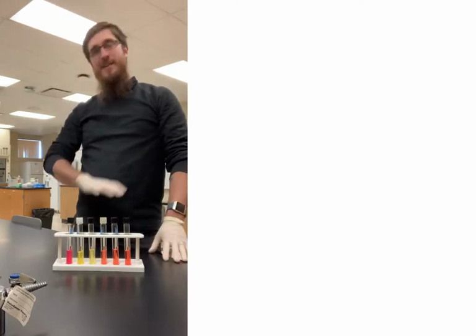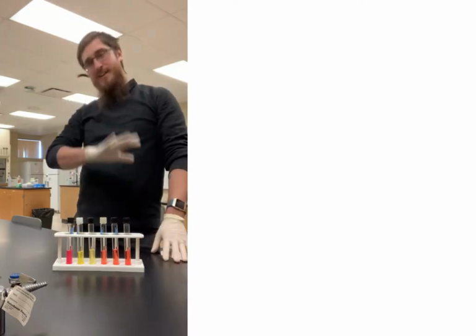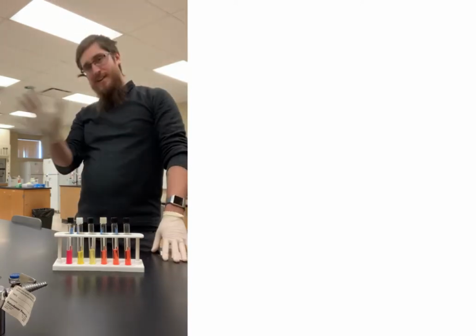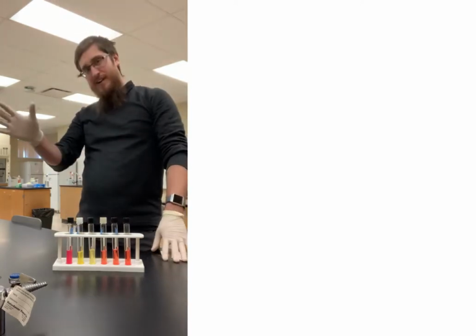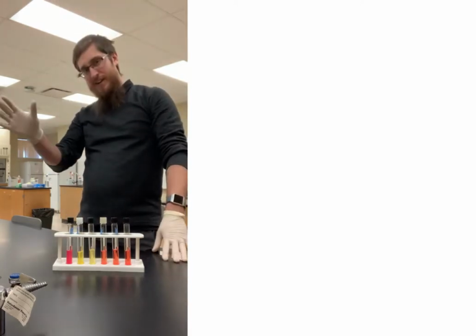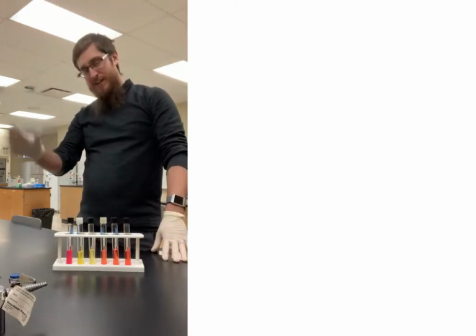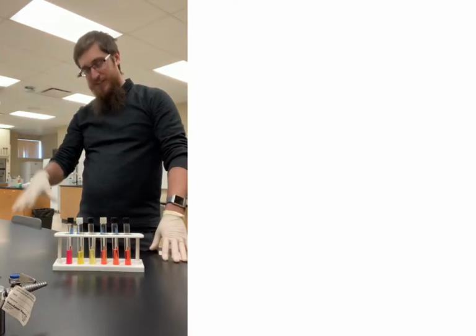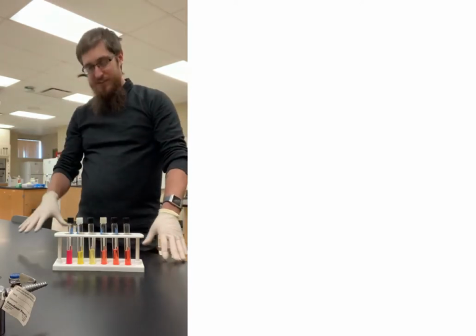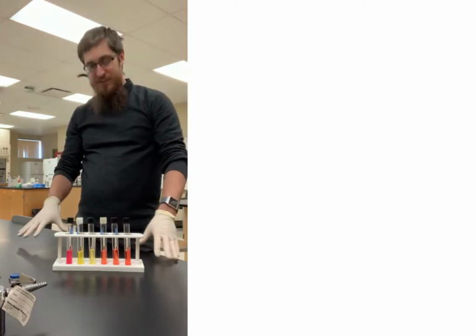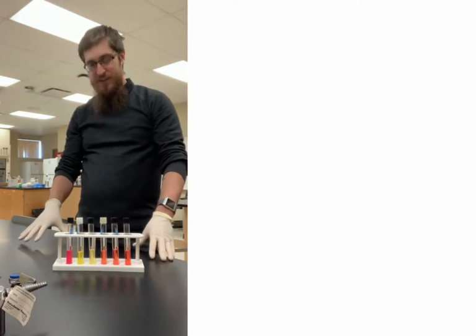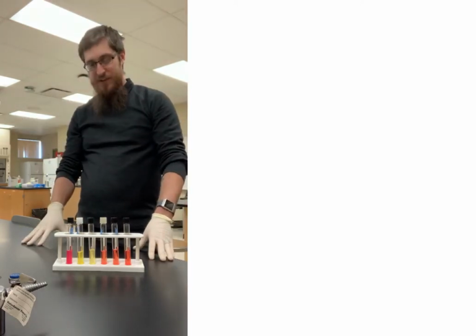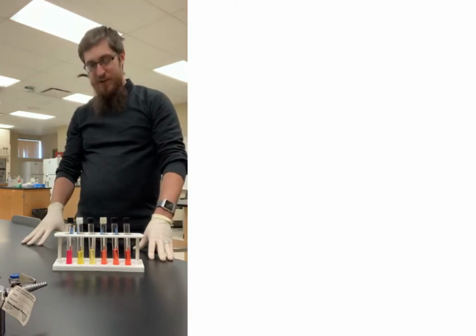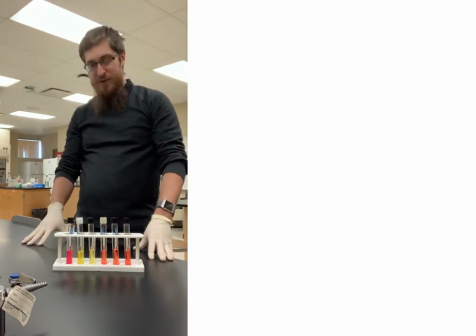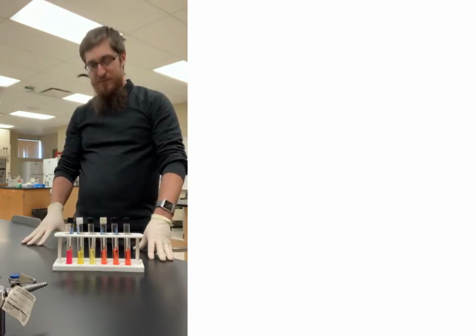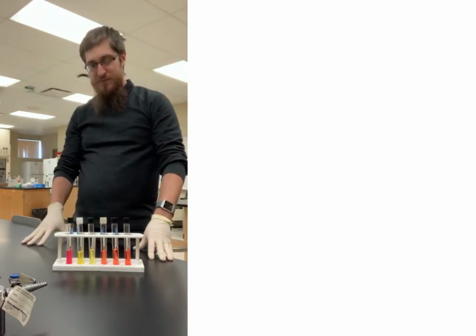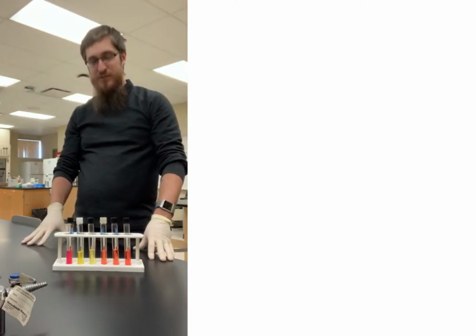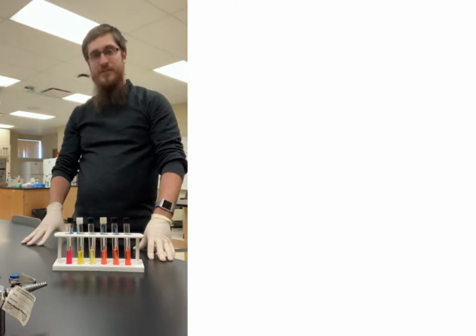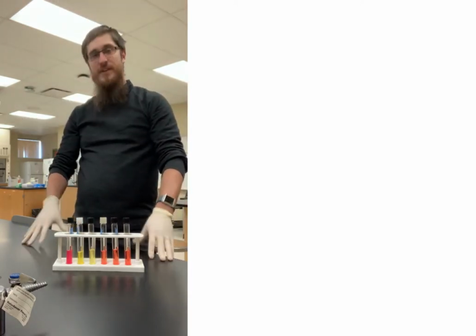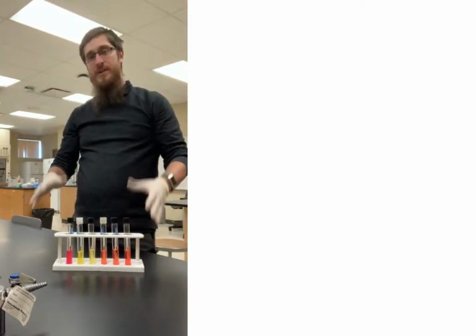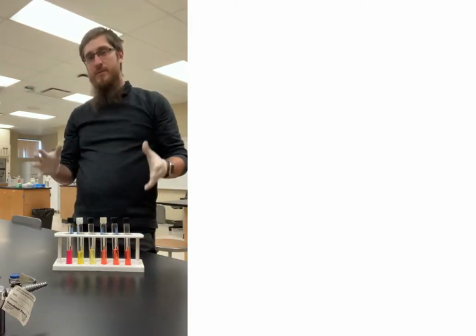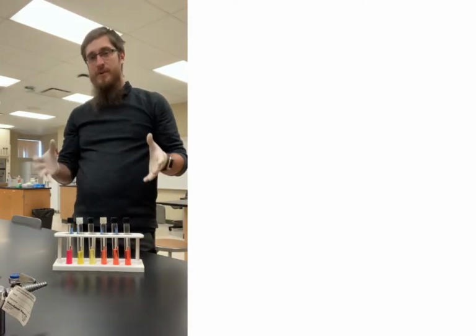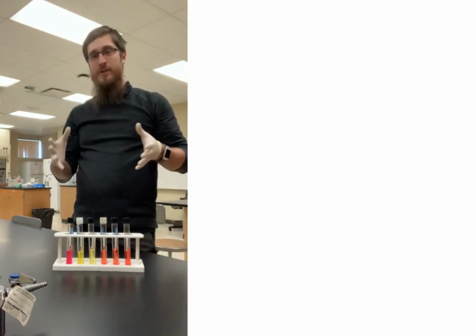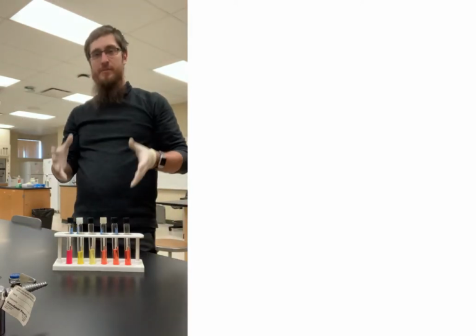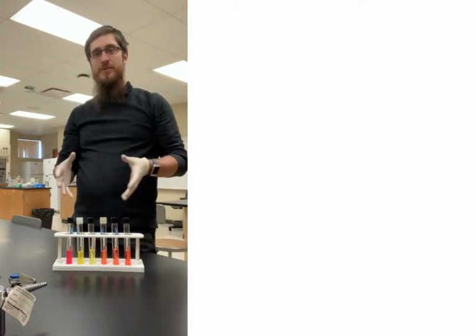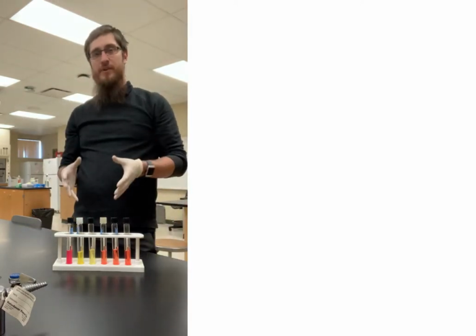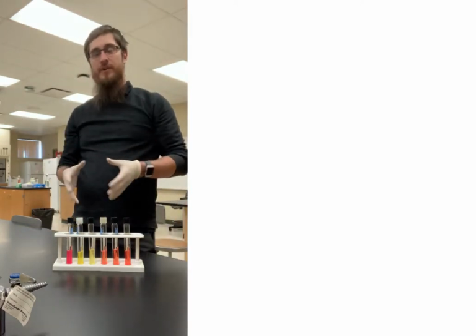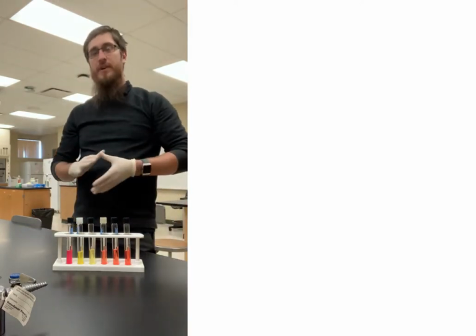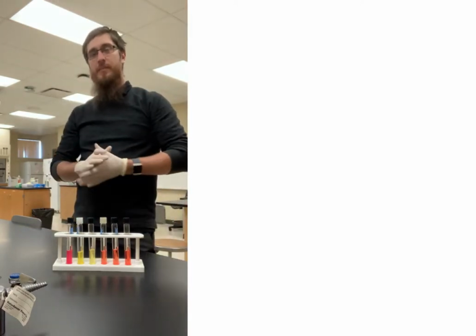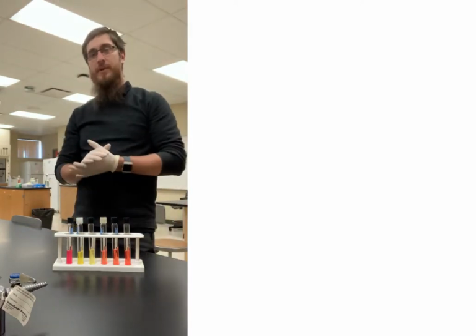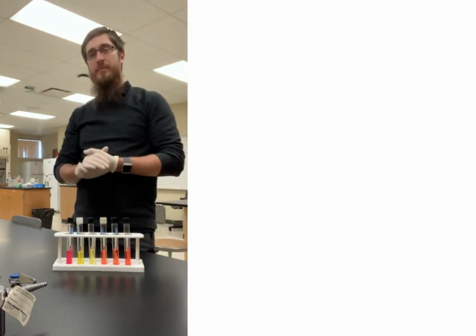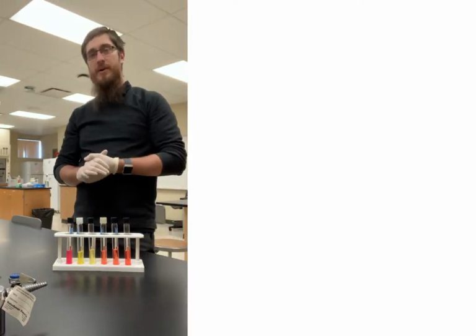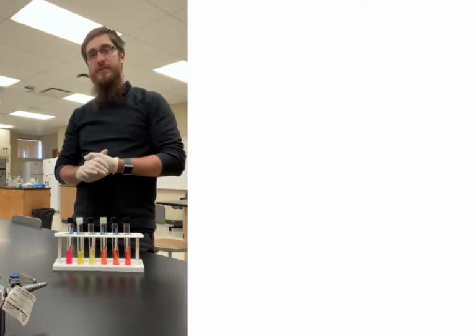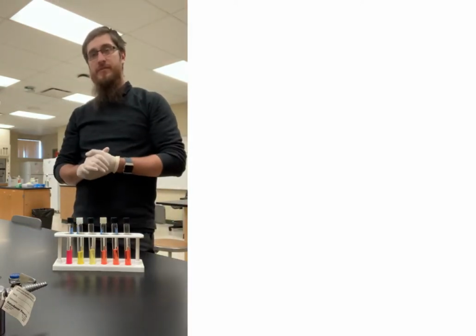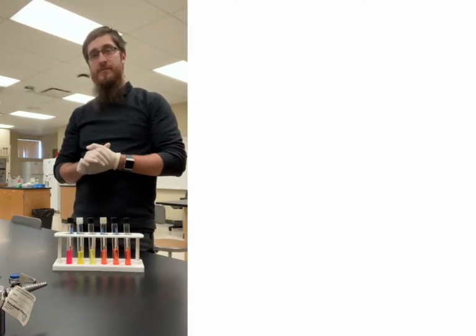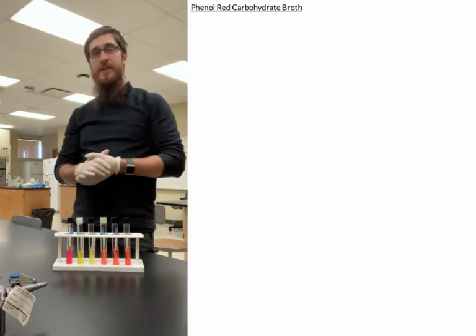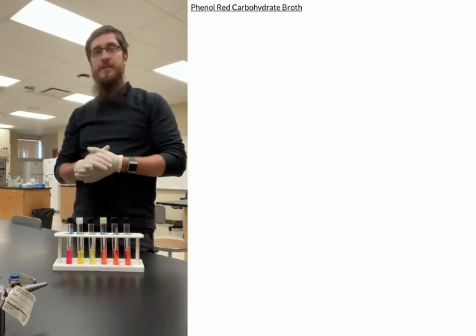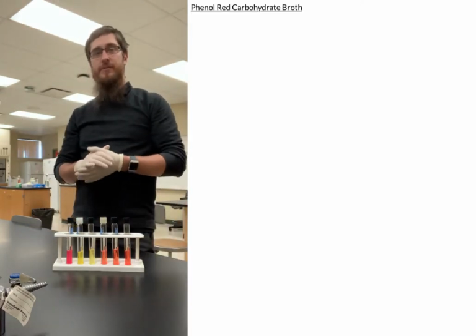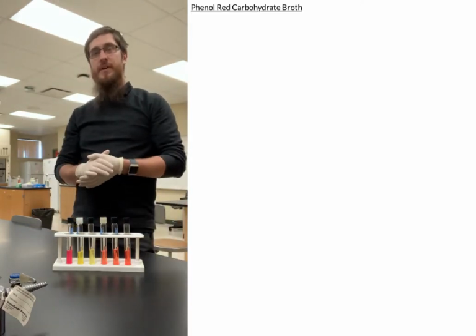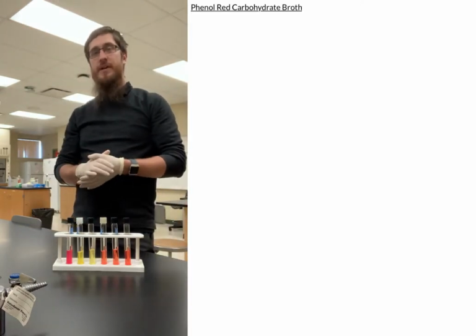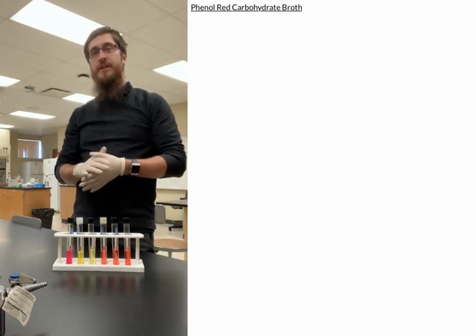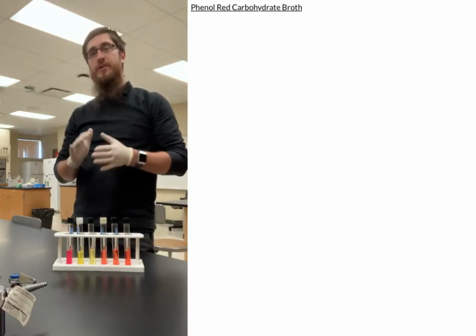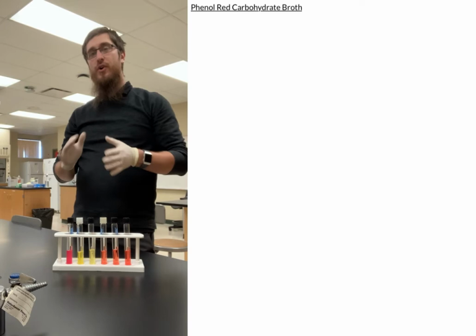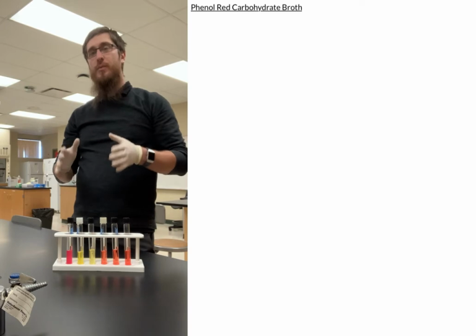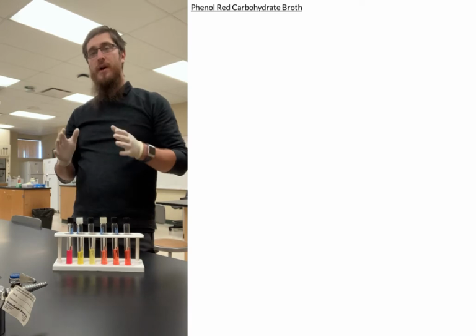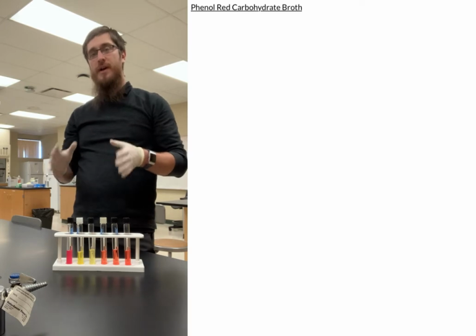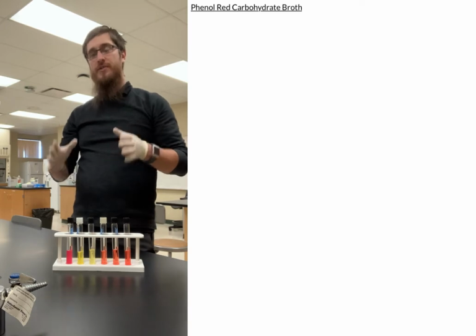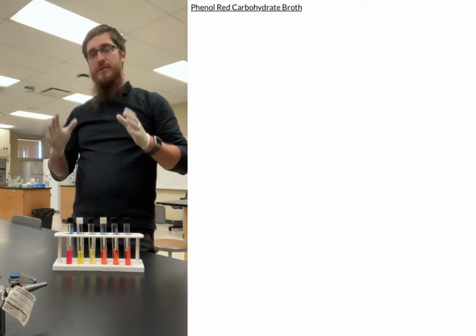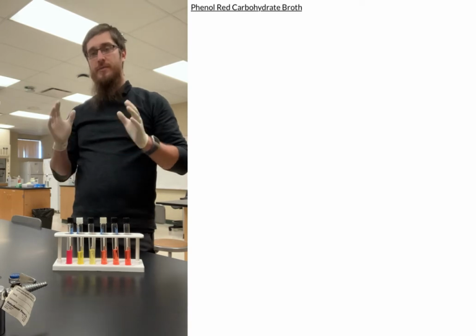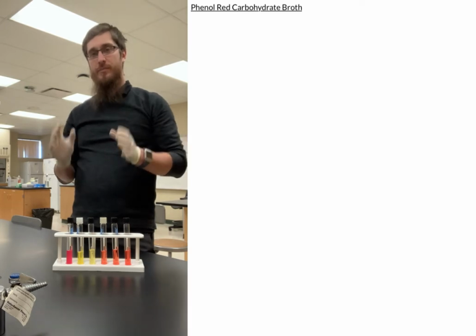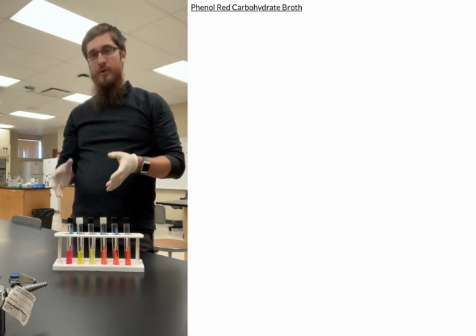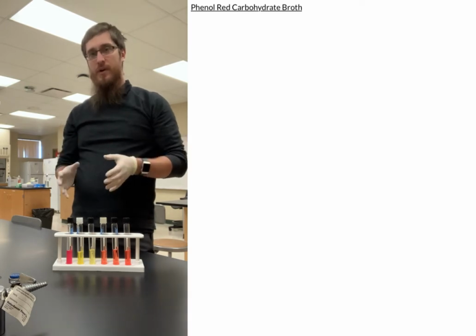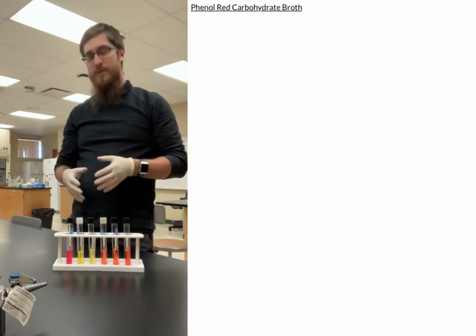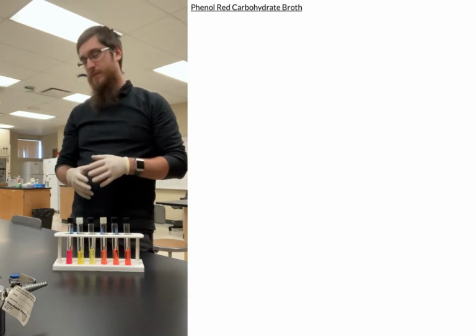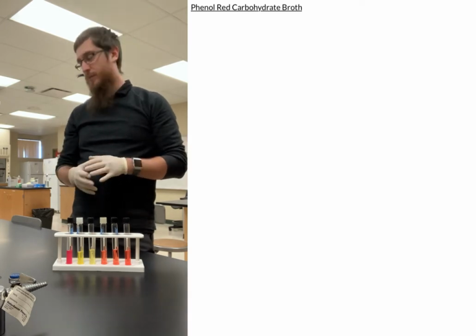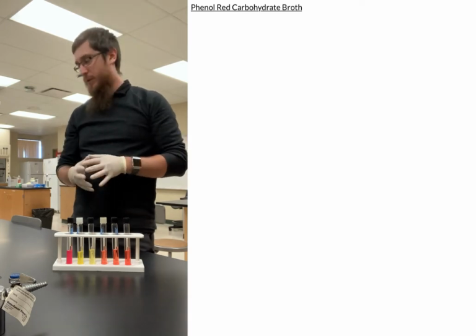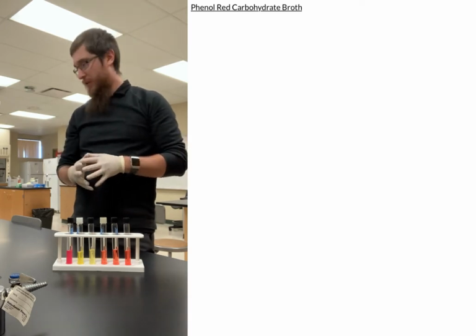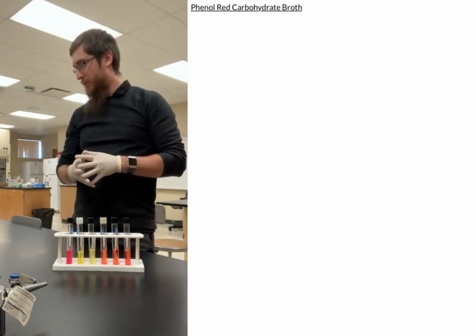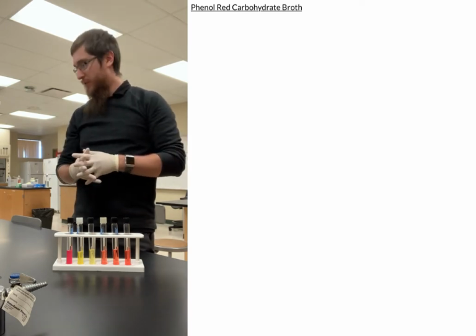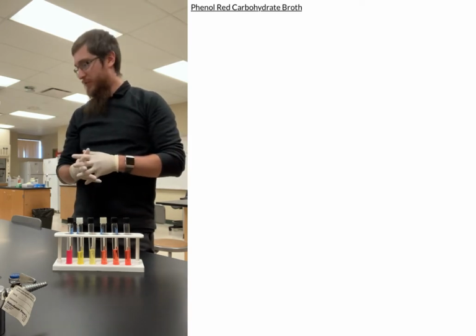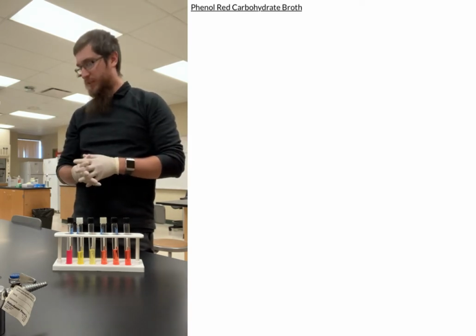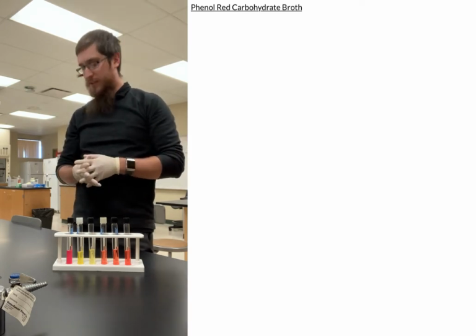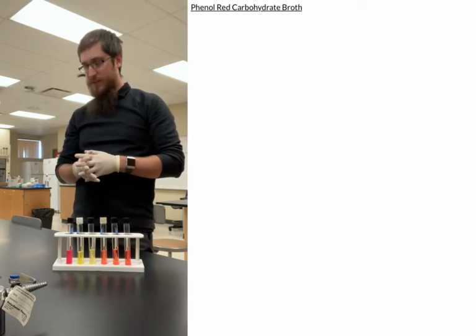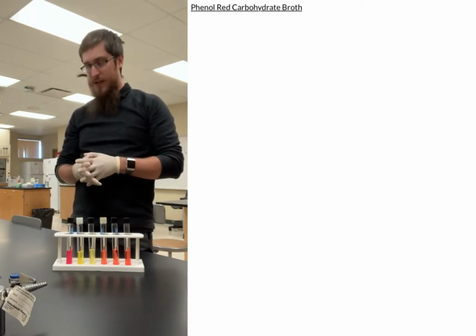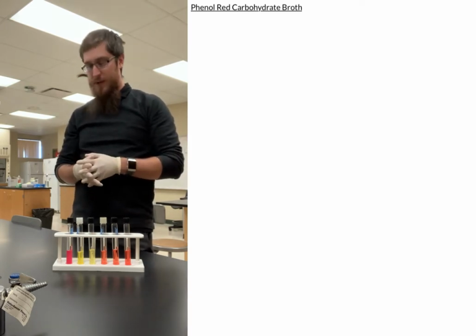Hi guys, today we're going to be talking a bit about the phenyl red carbohydrate broth that we're going to be using in the lab.